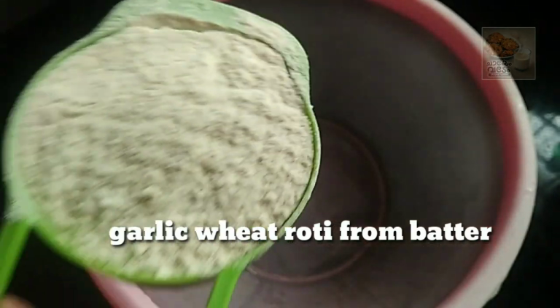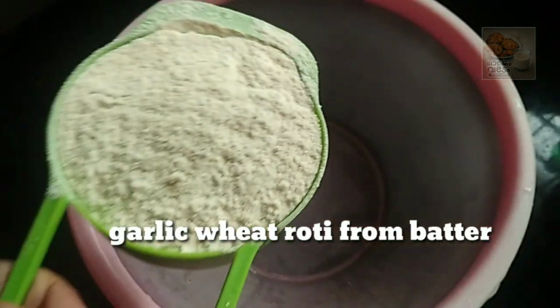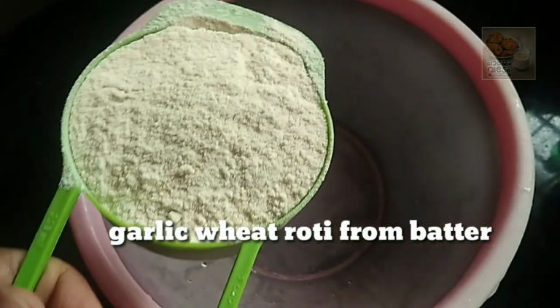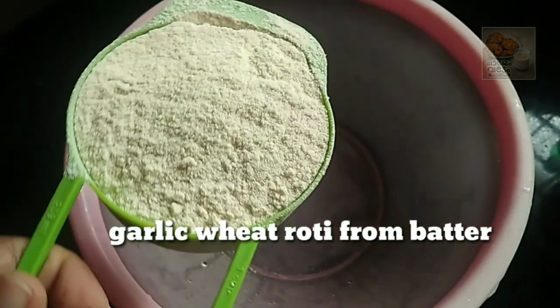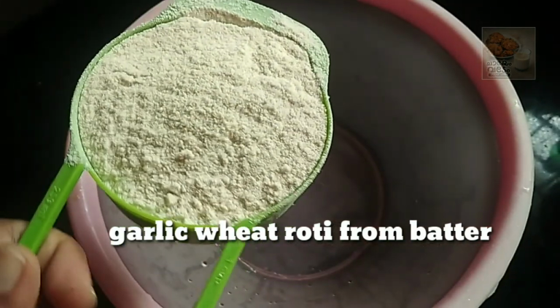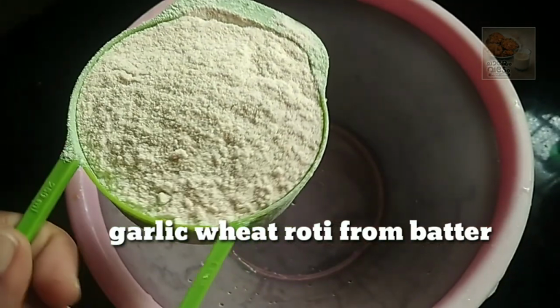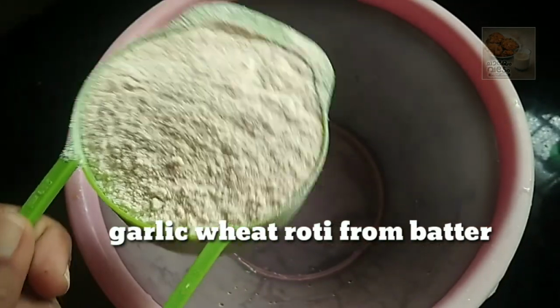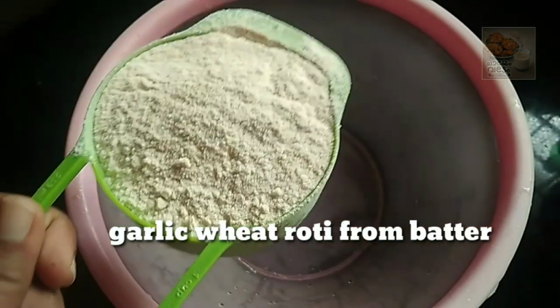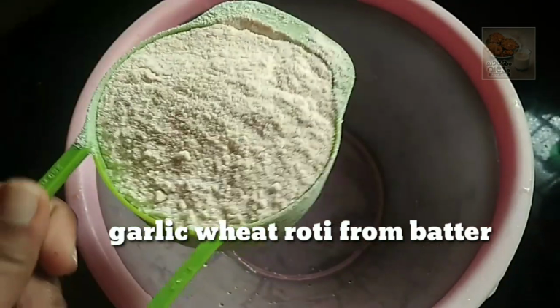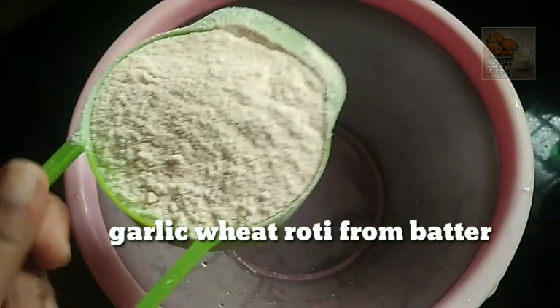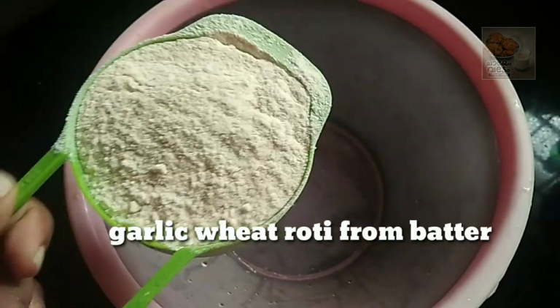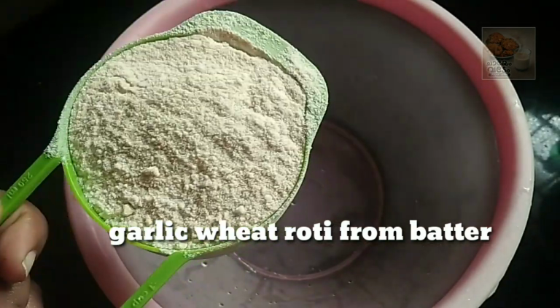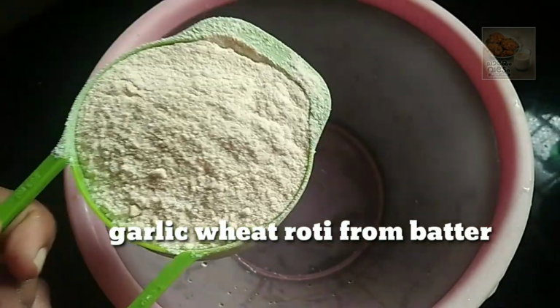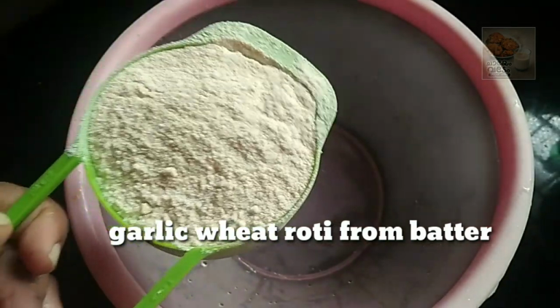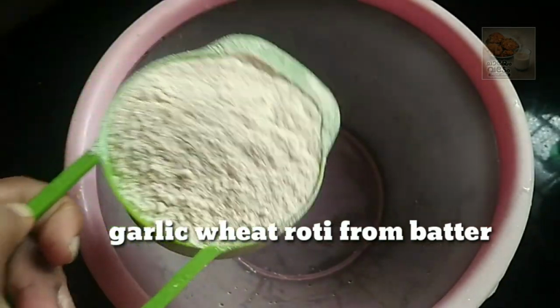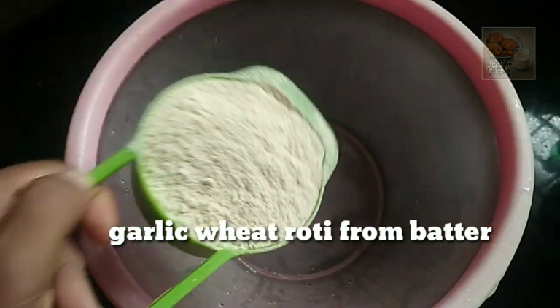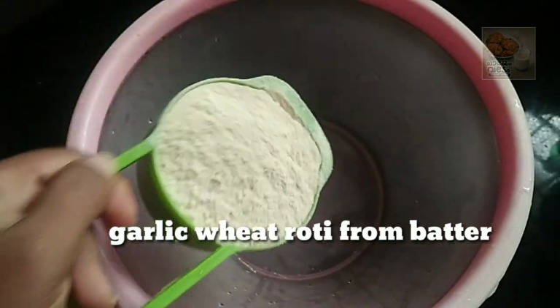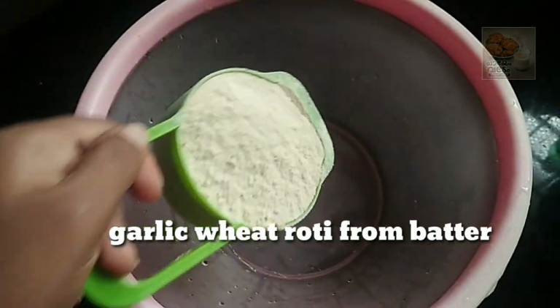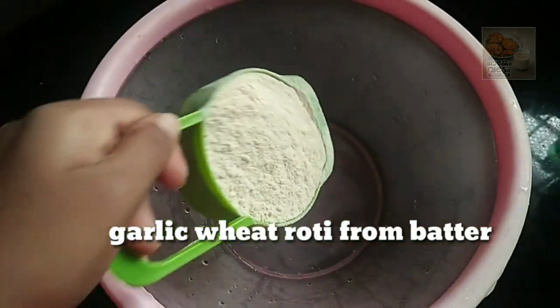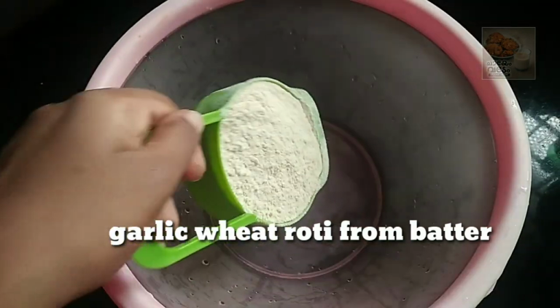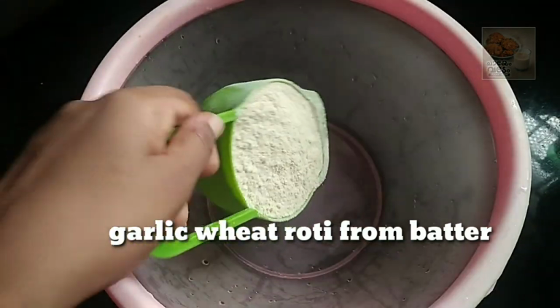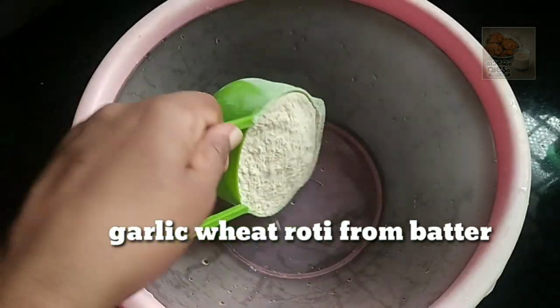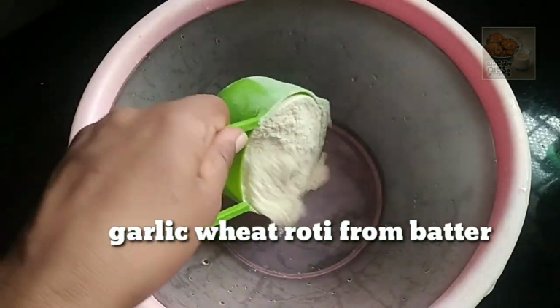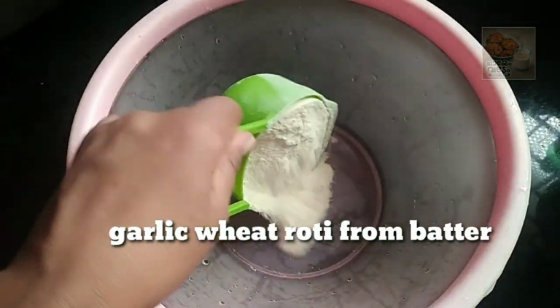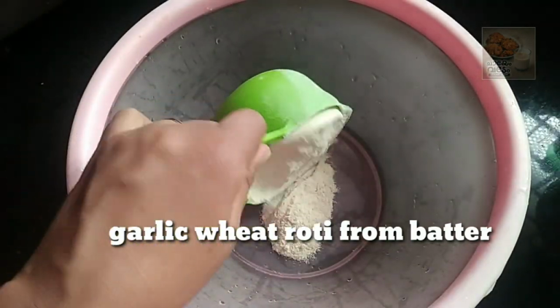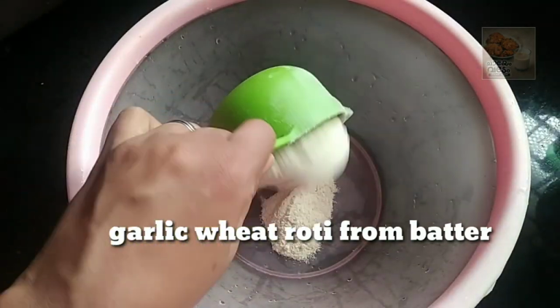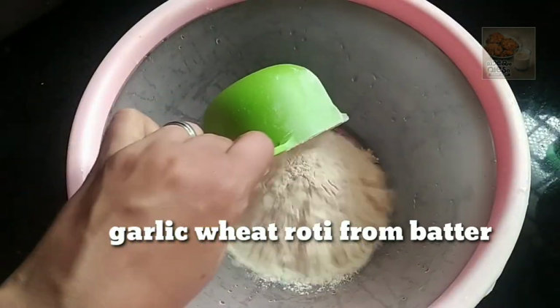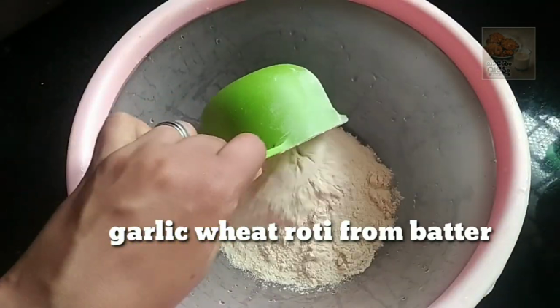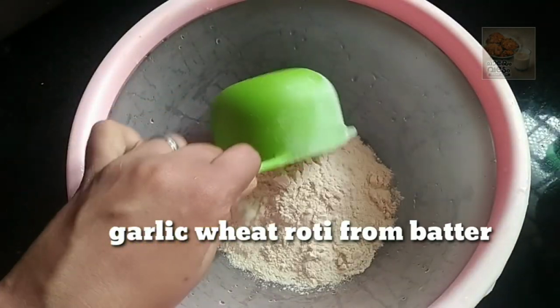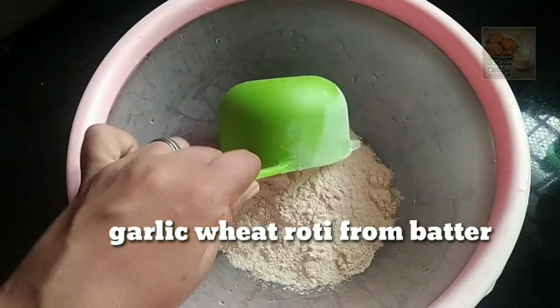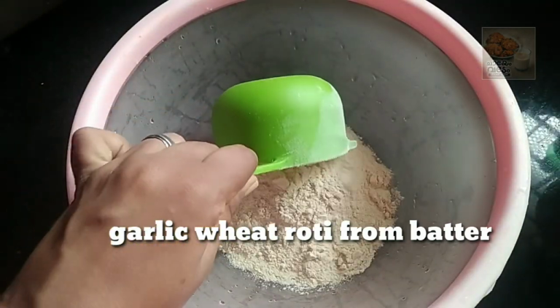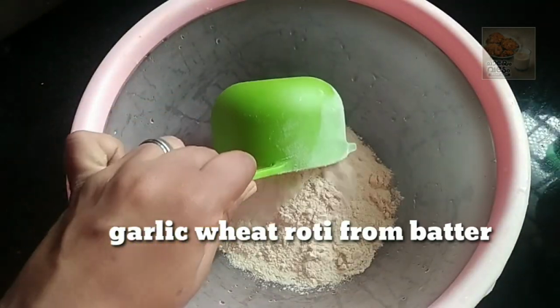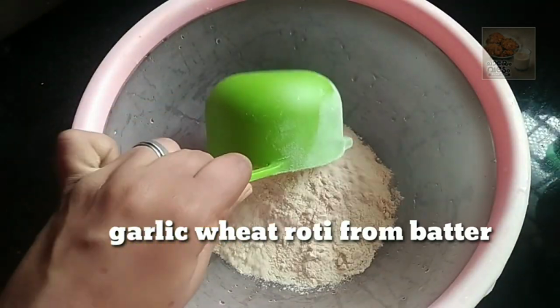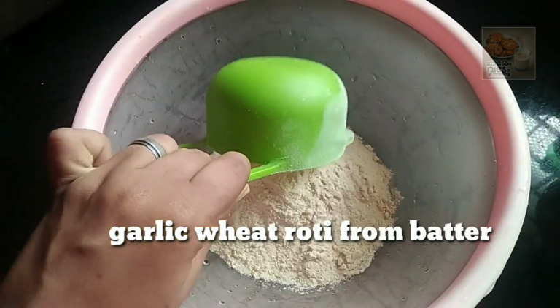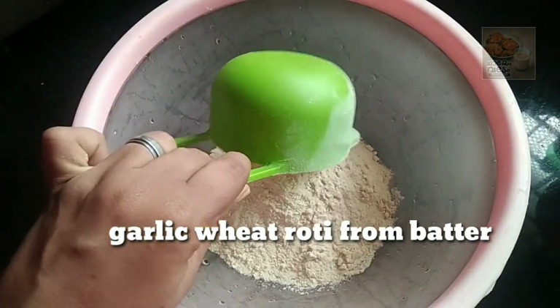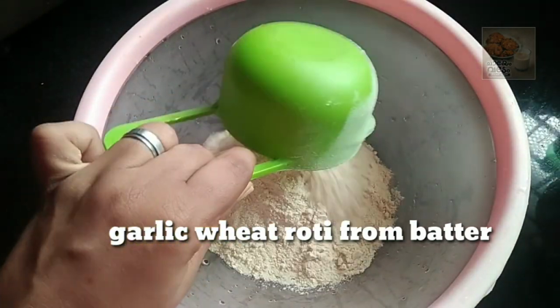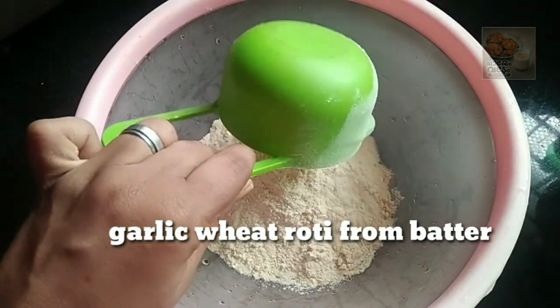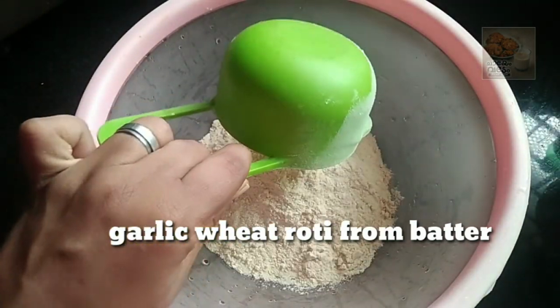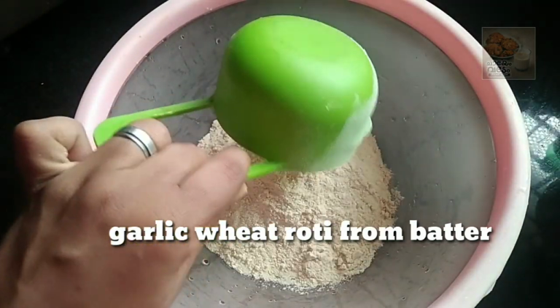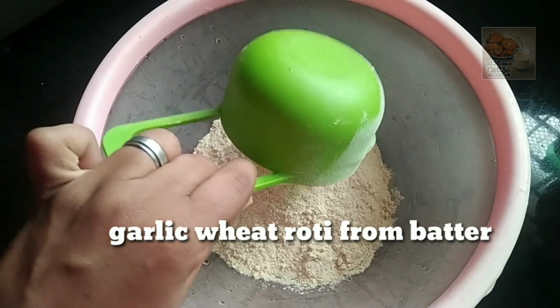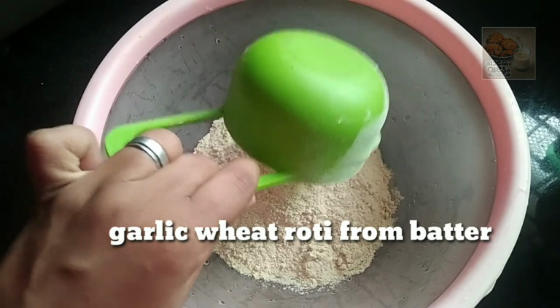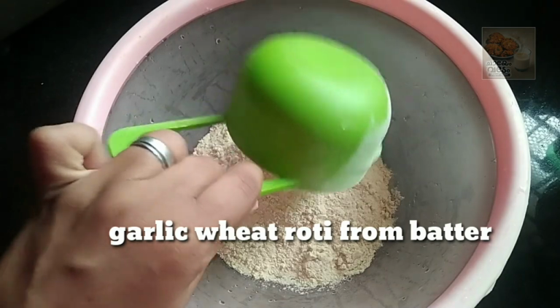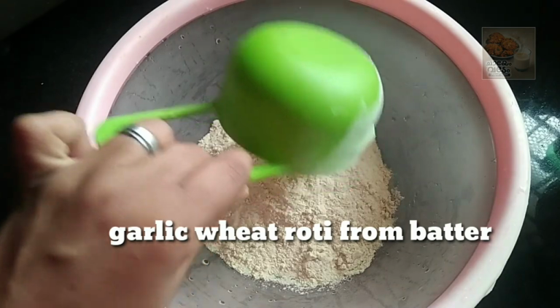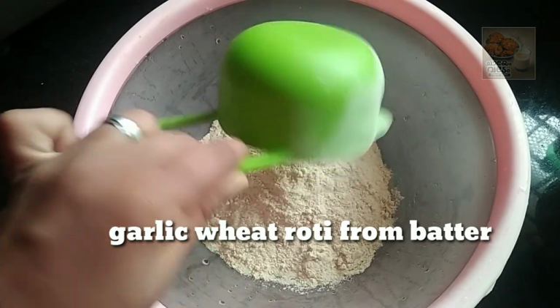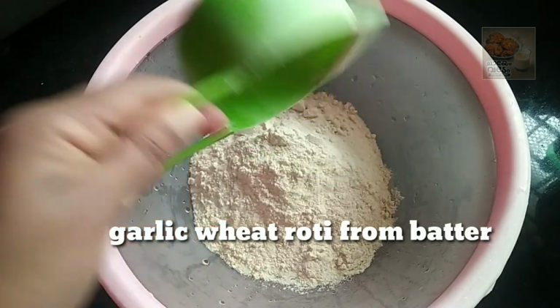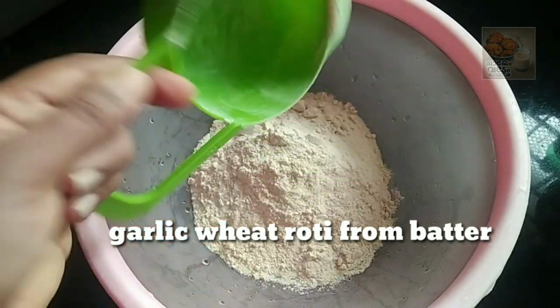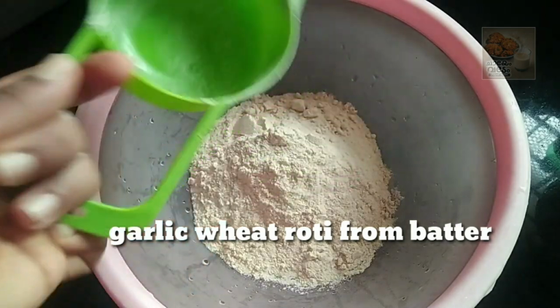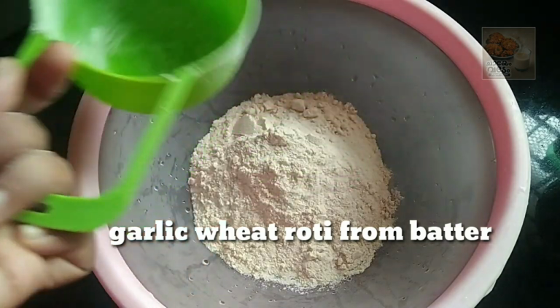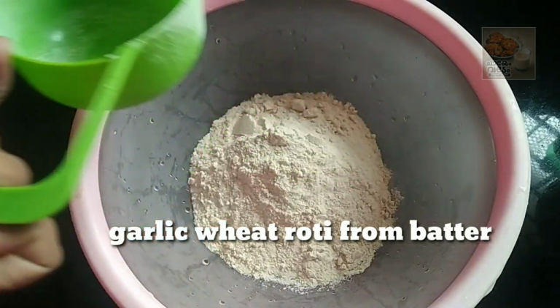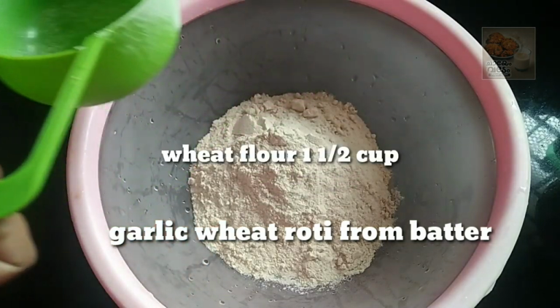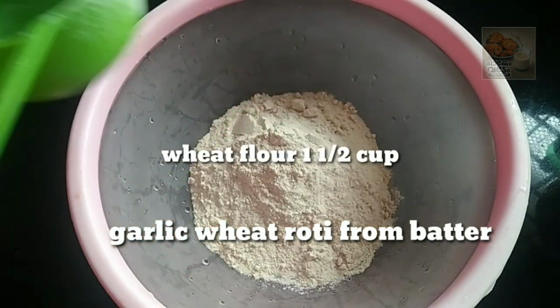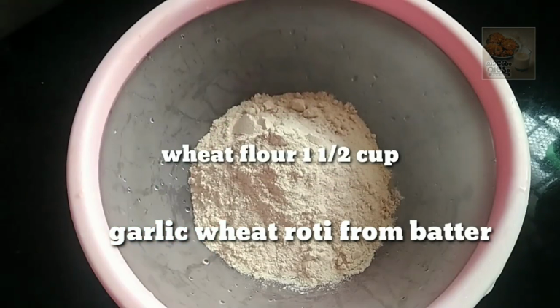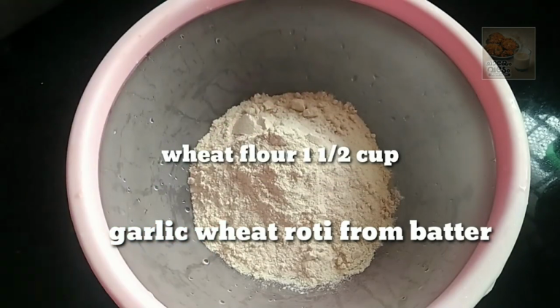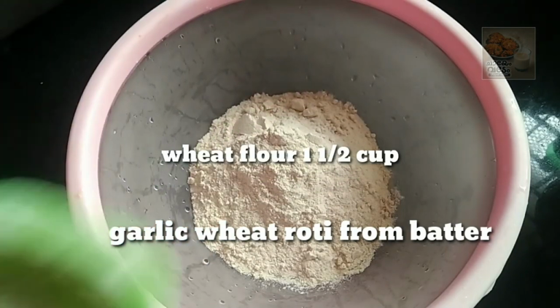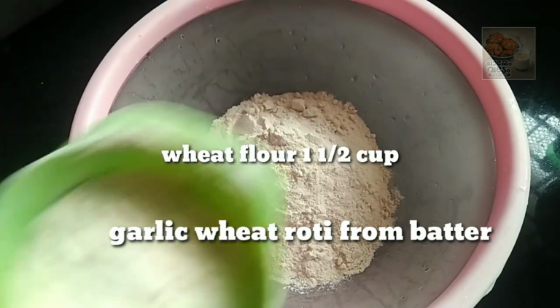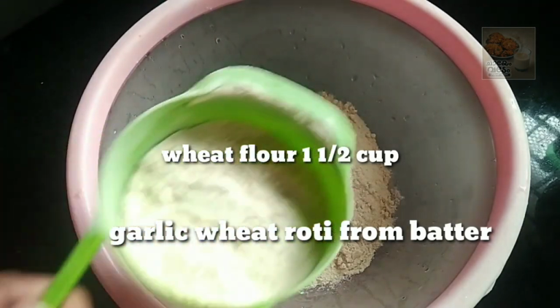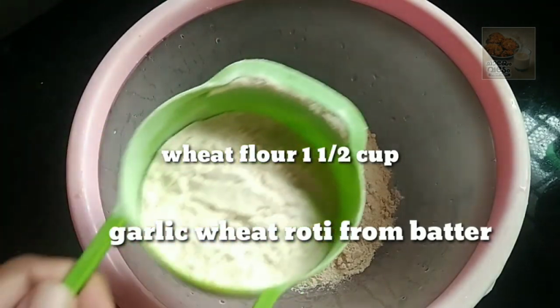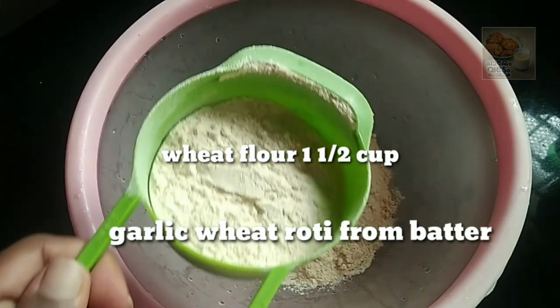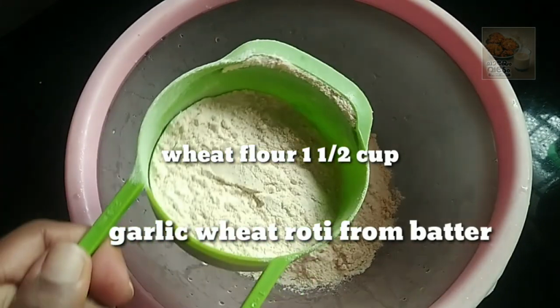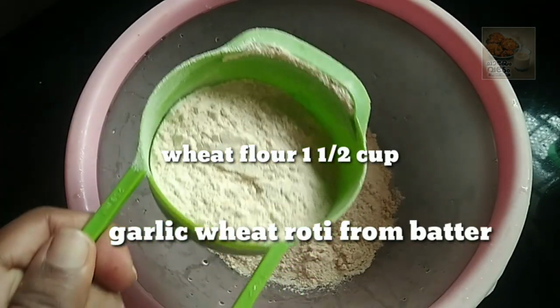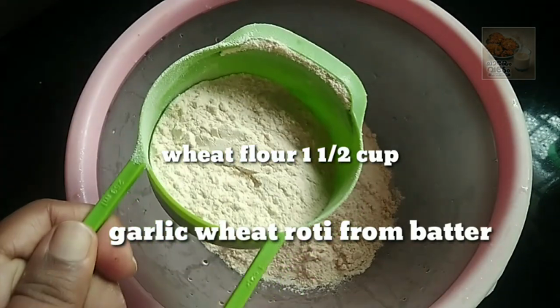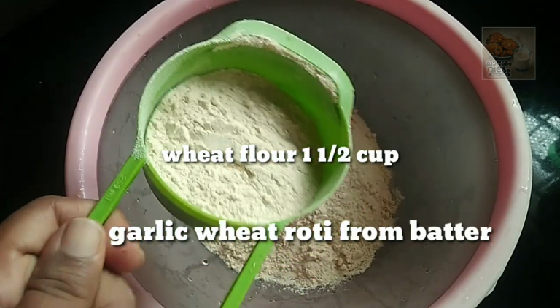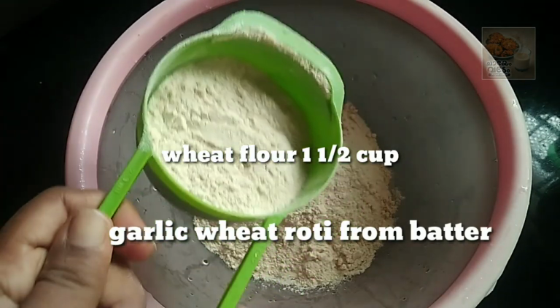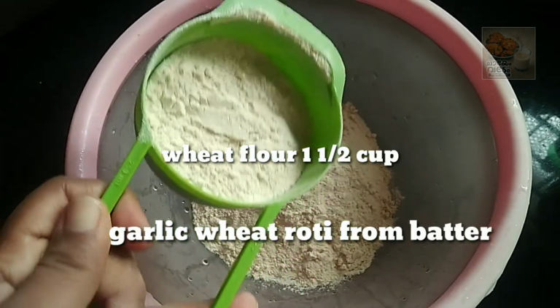Hello, welcome back. Today is a variety of breakfast. Garlic Wheat Roti is ready.